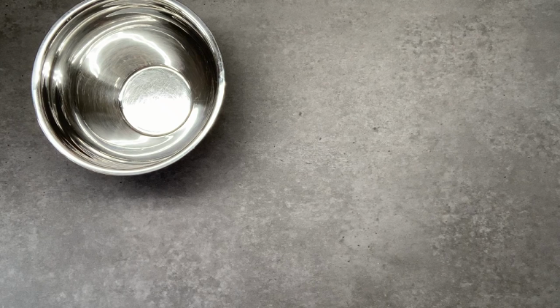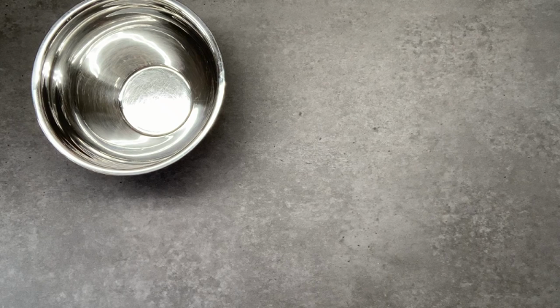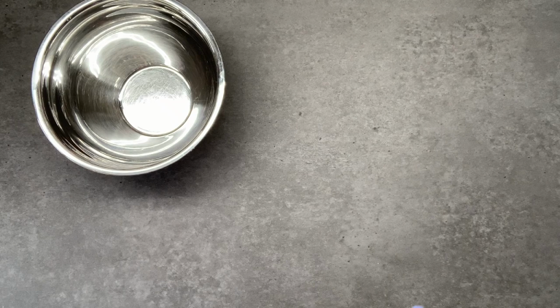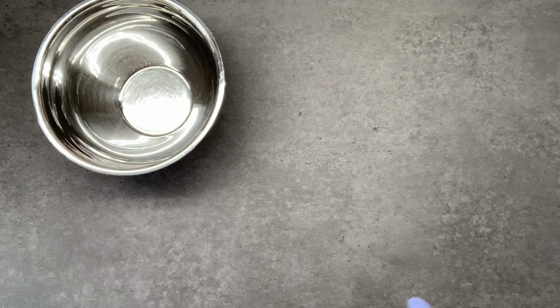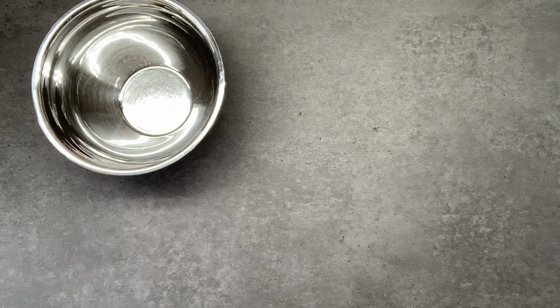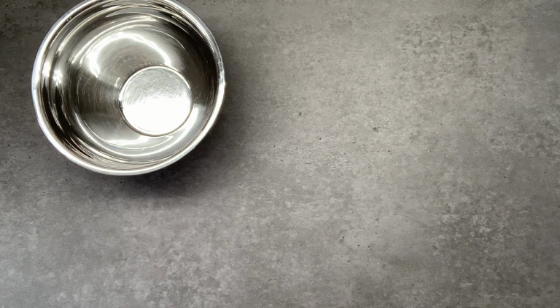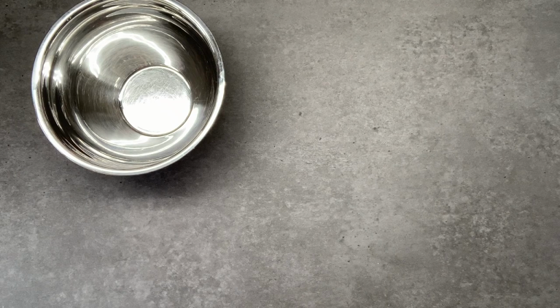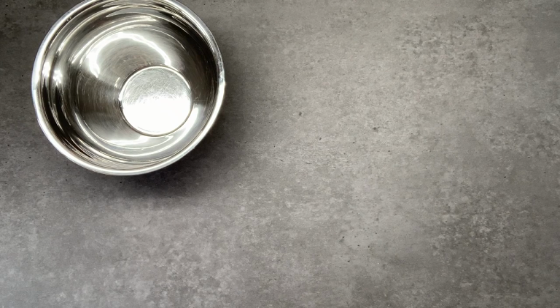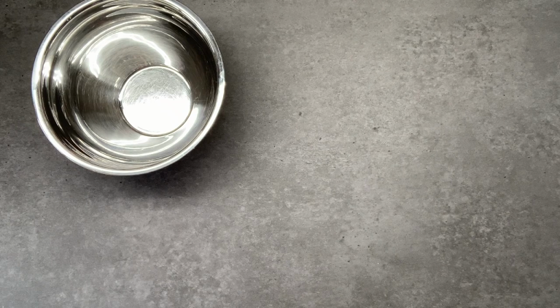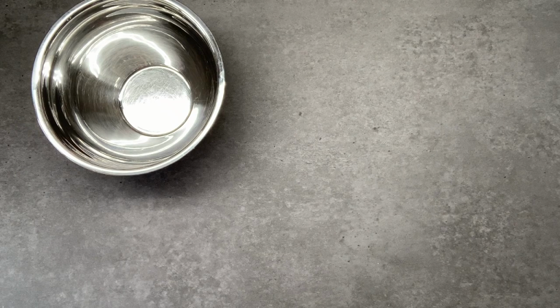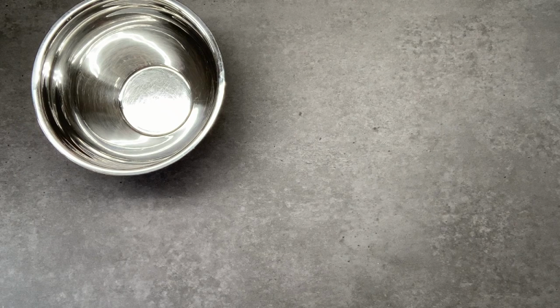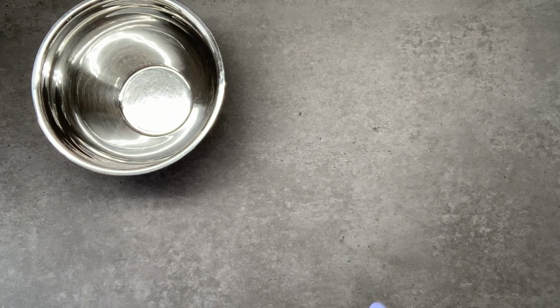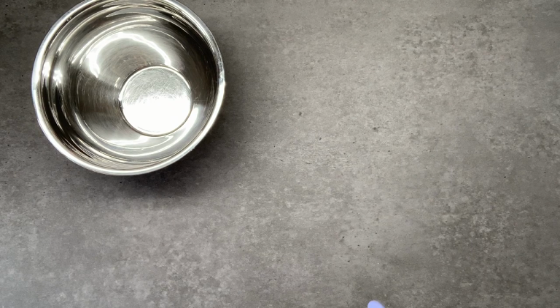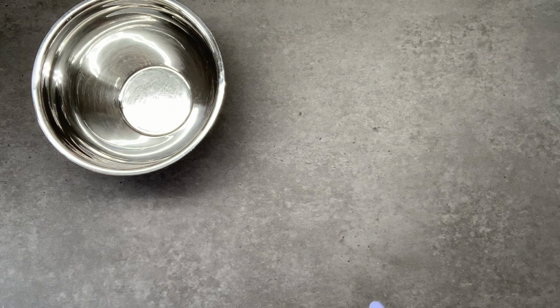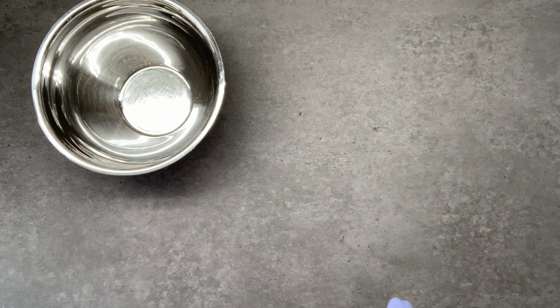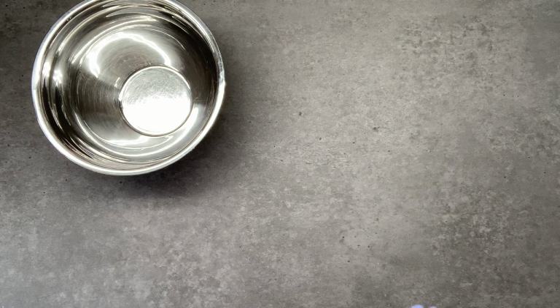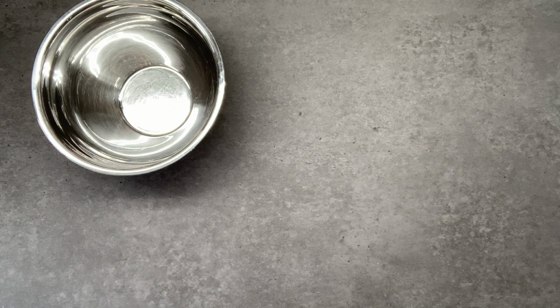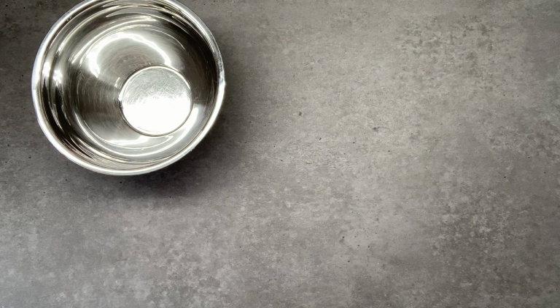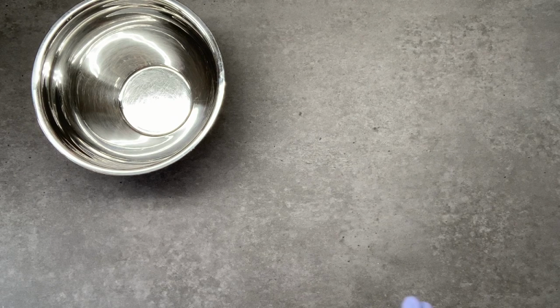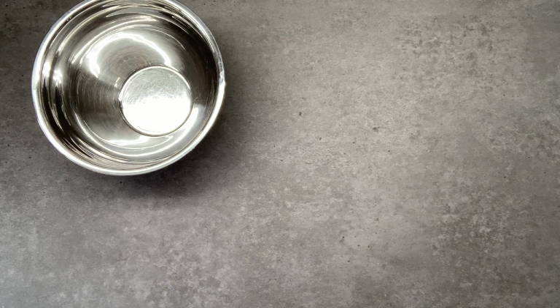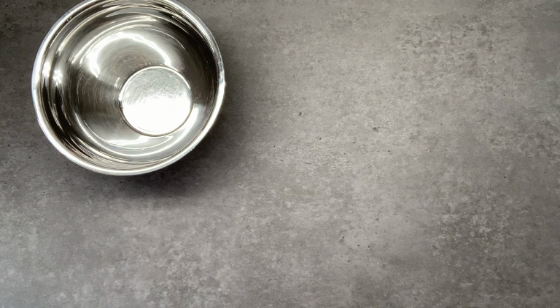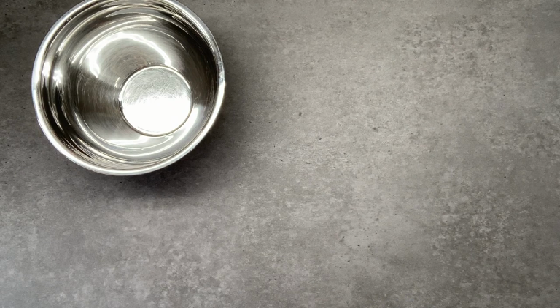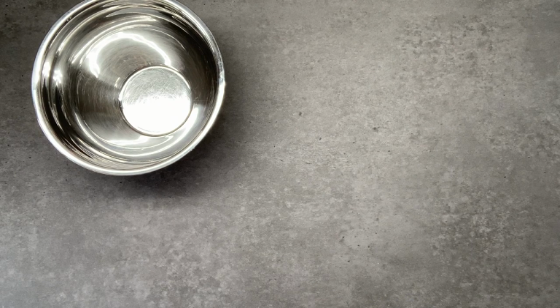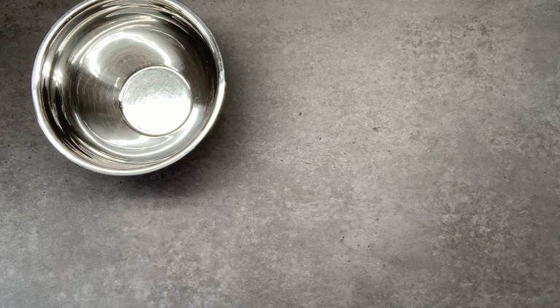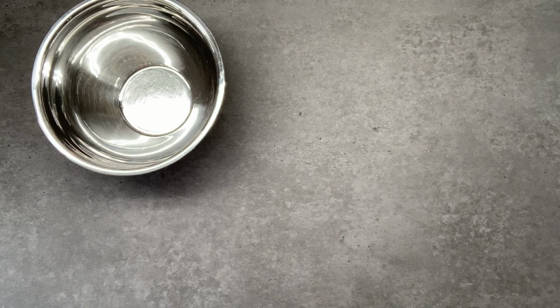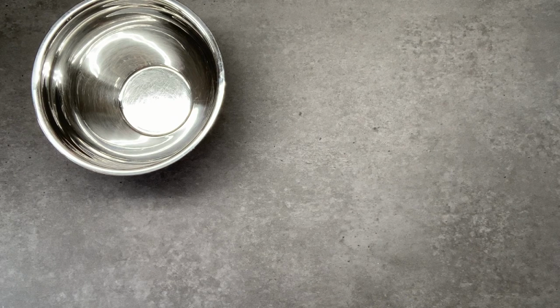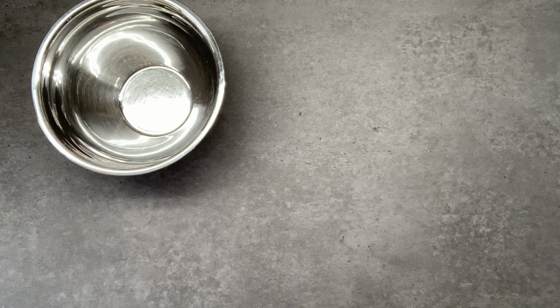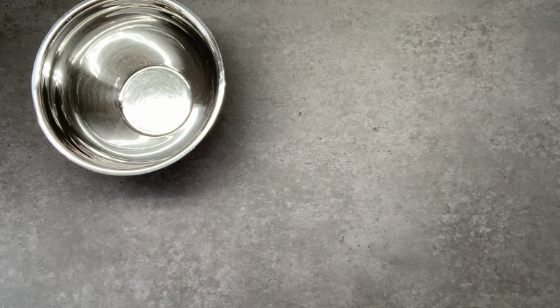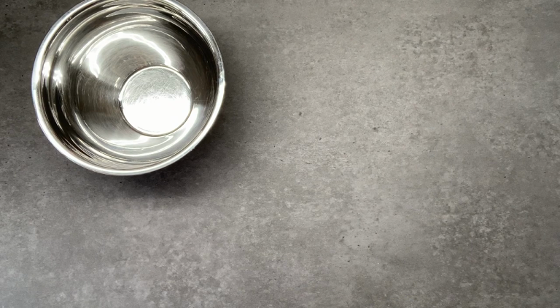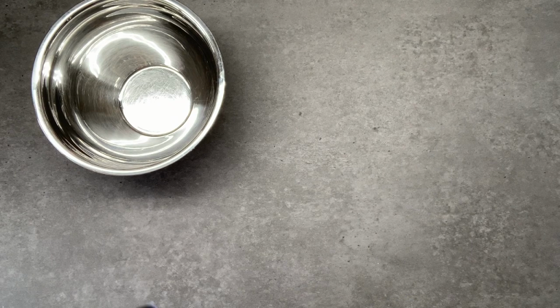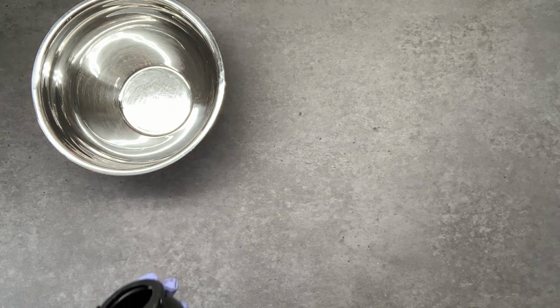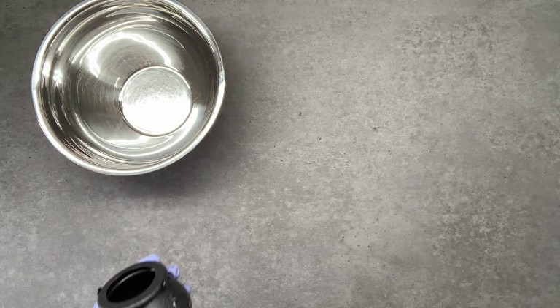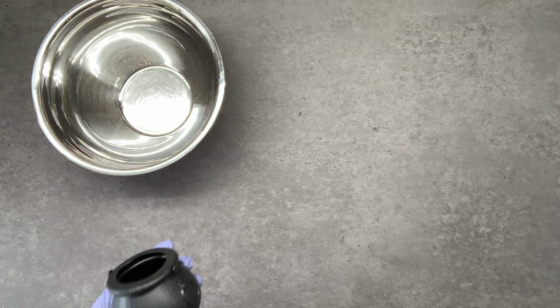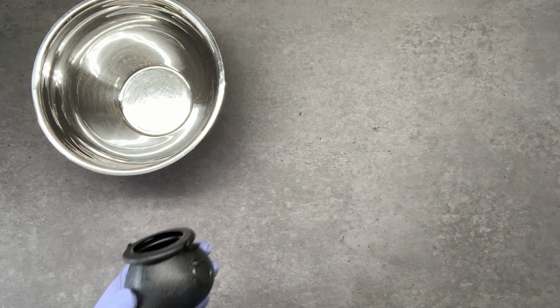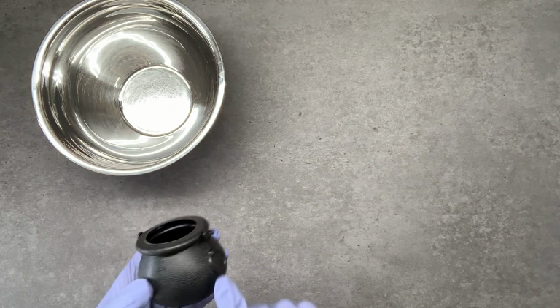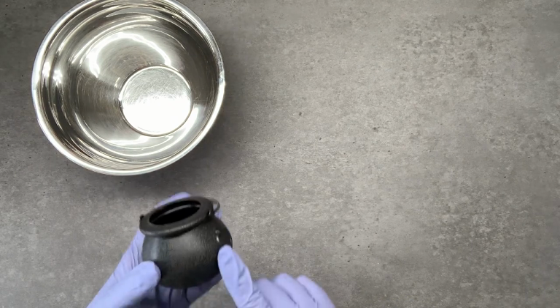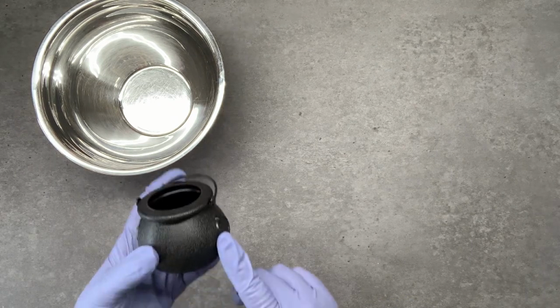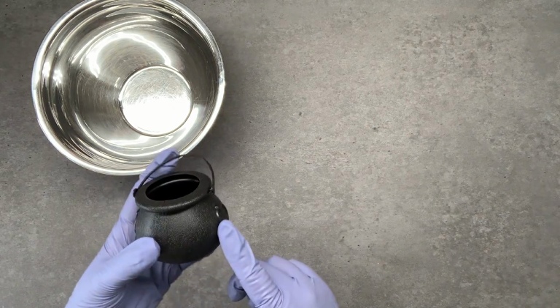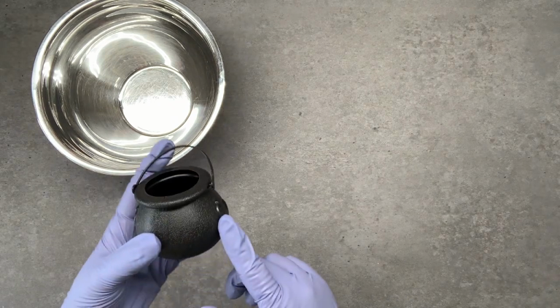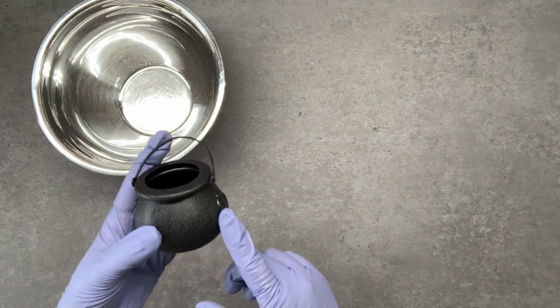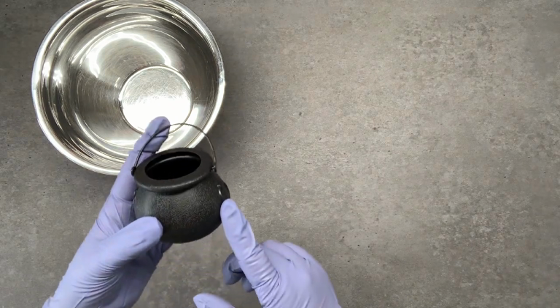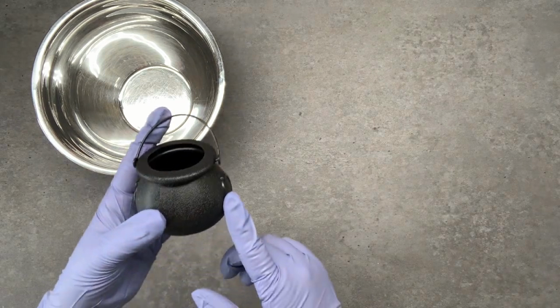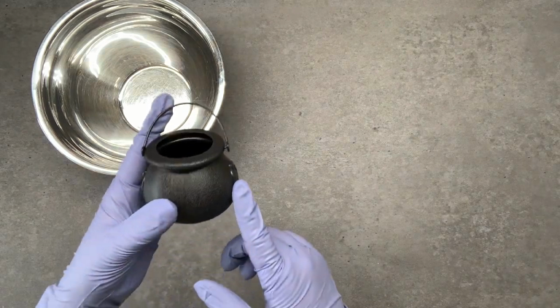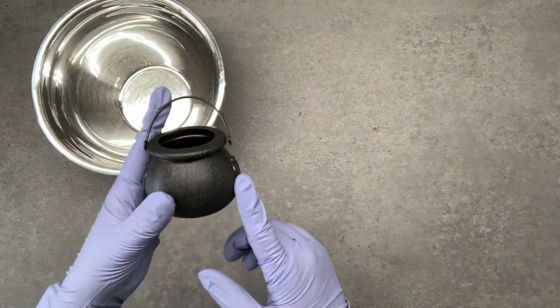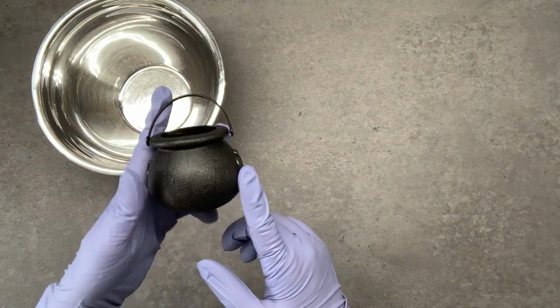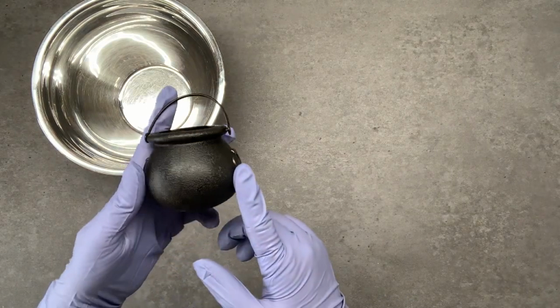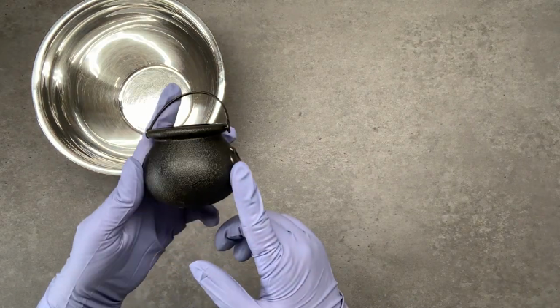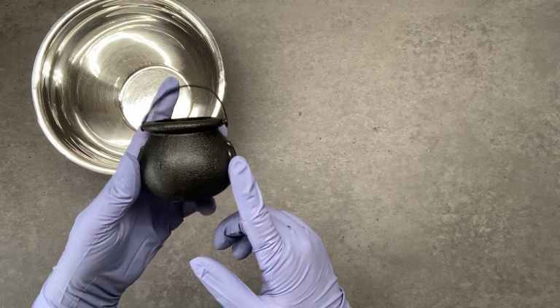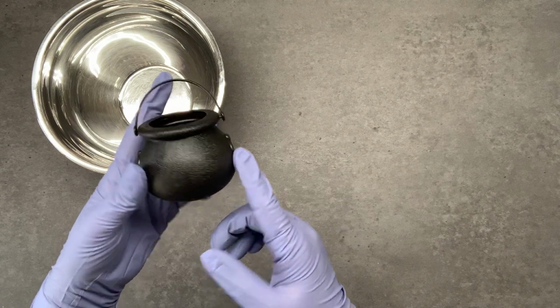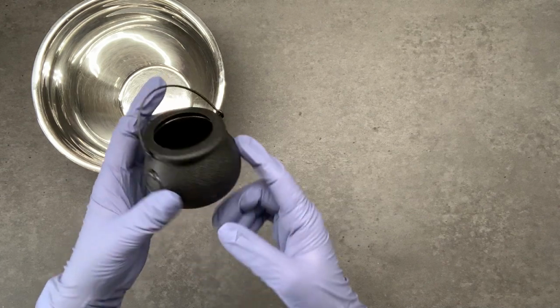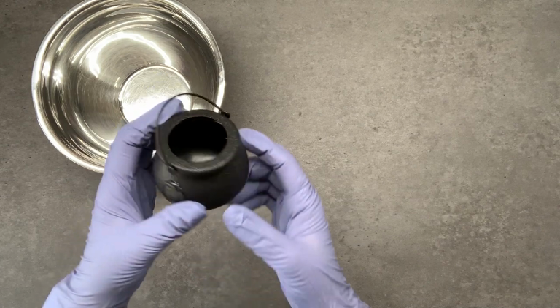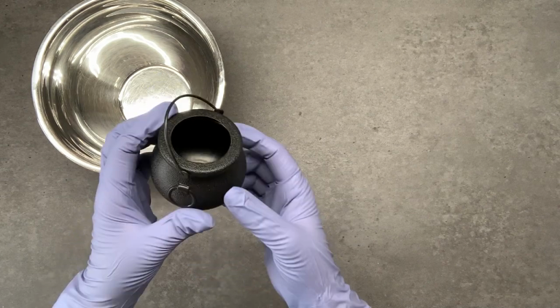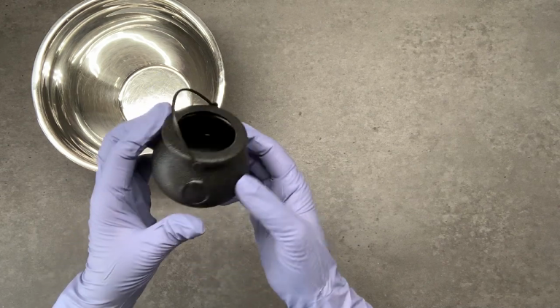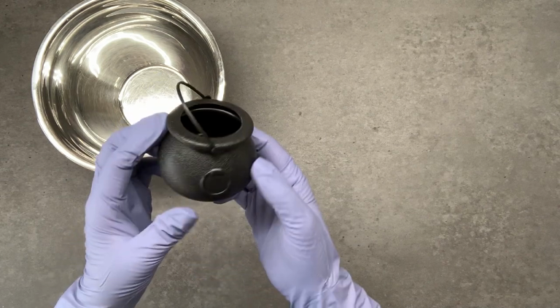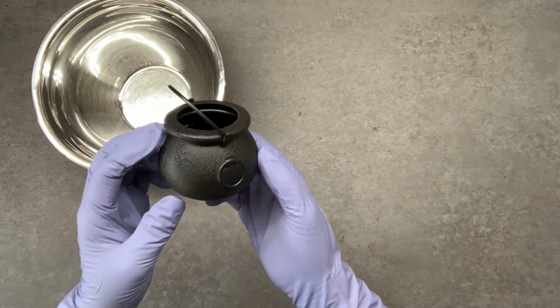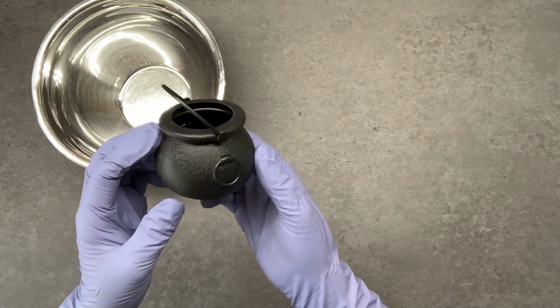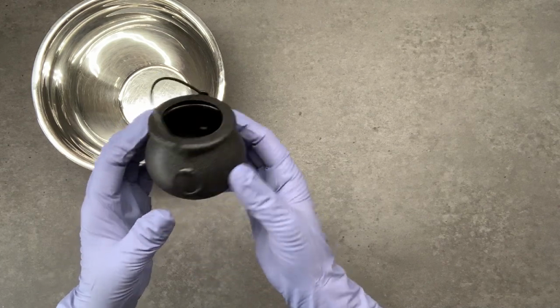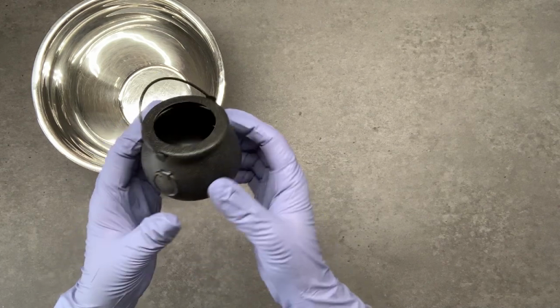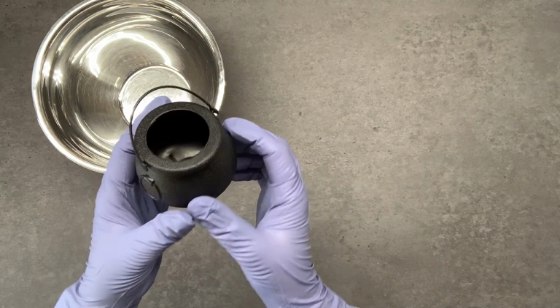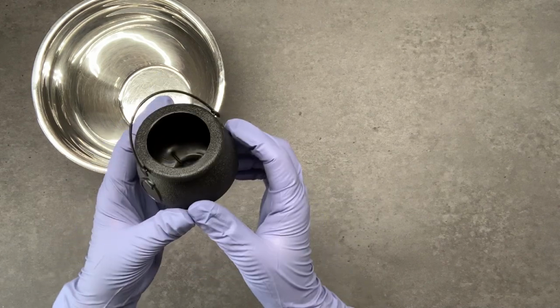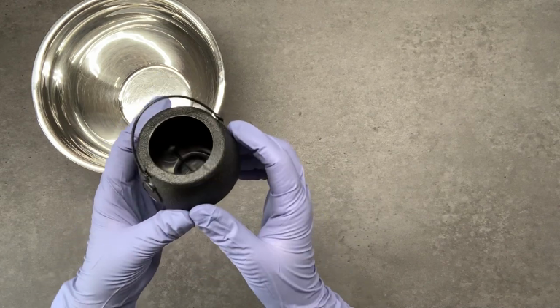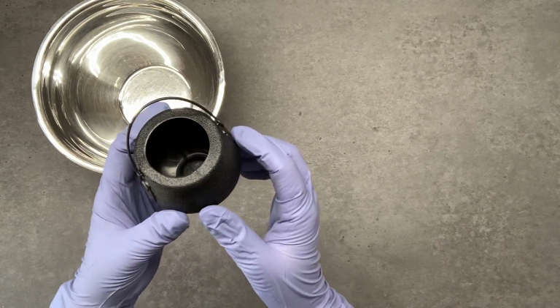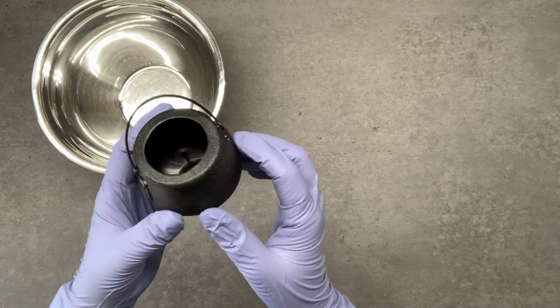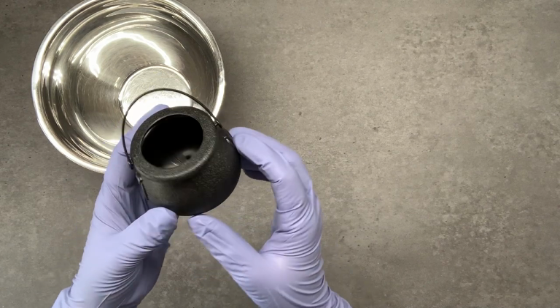Today I'm going to show you how to make easy do-it-yourself bath bombs for Halloween using these little cauldrons.